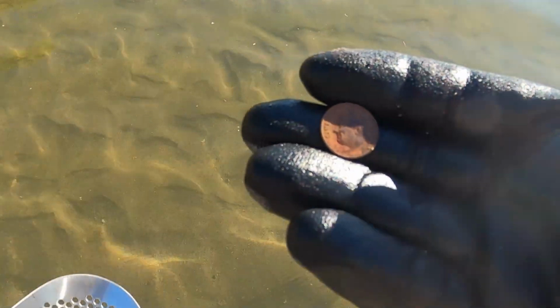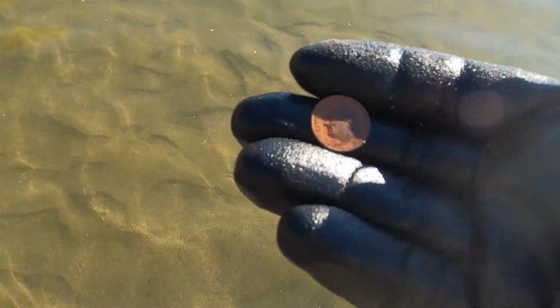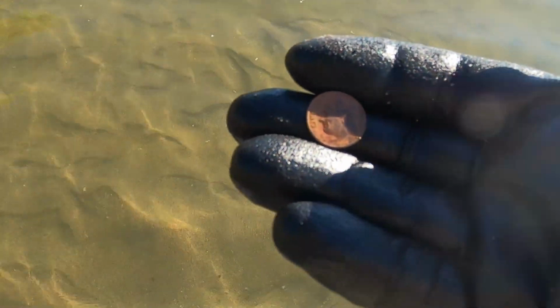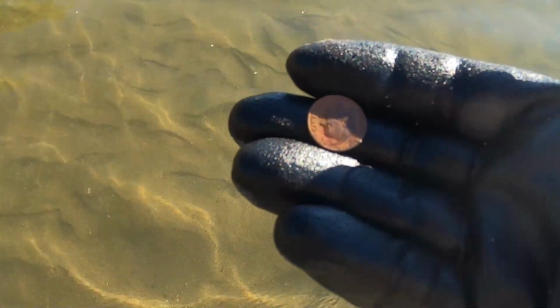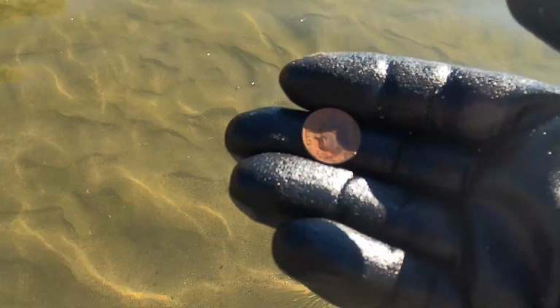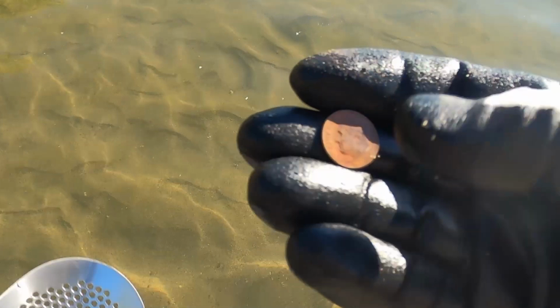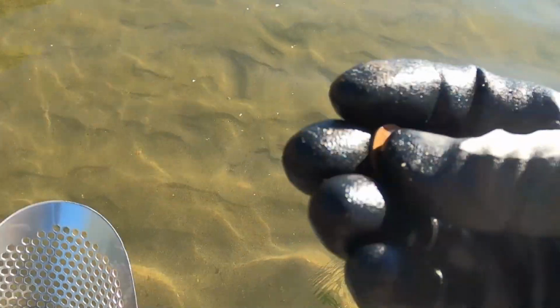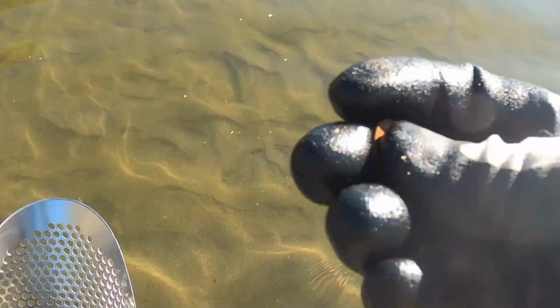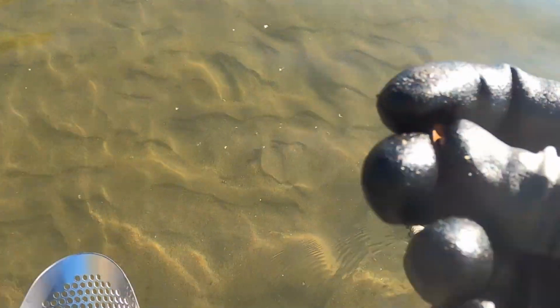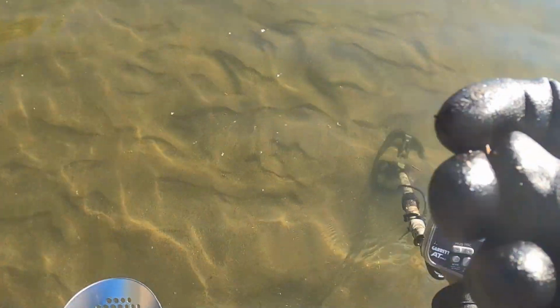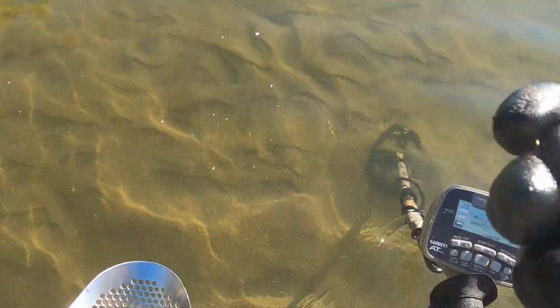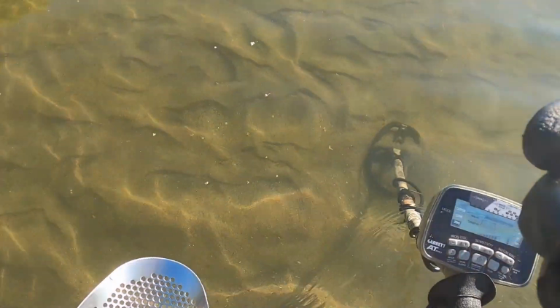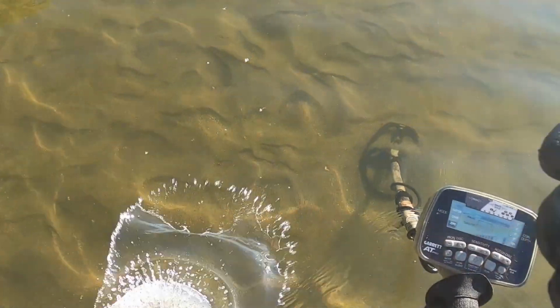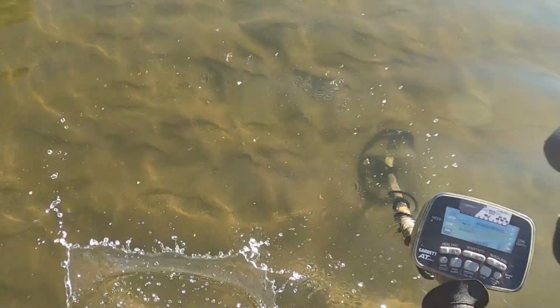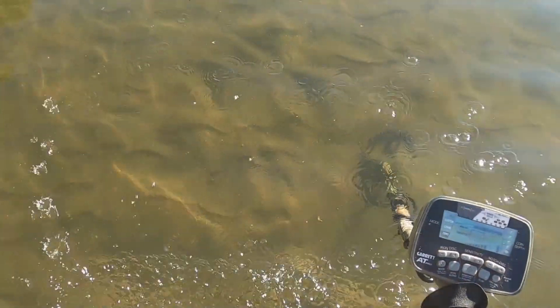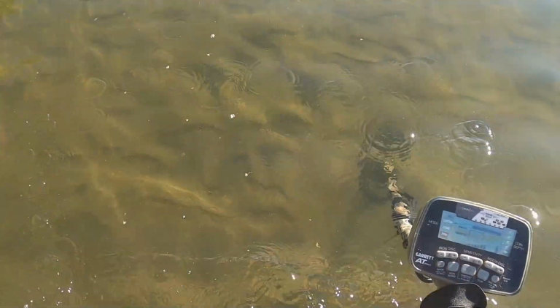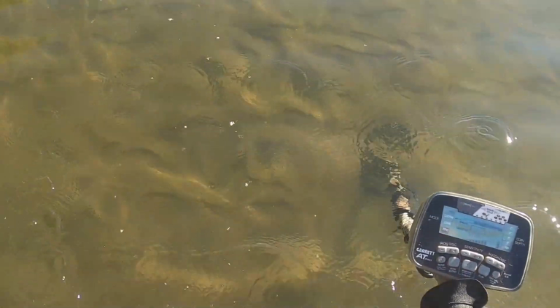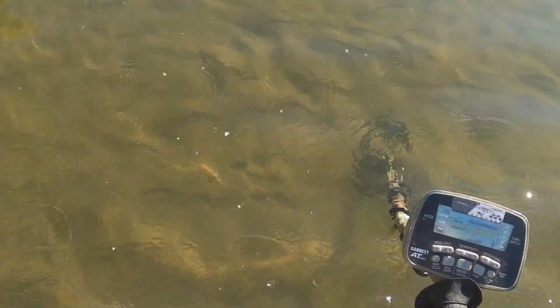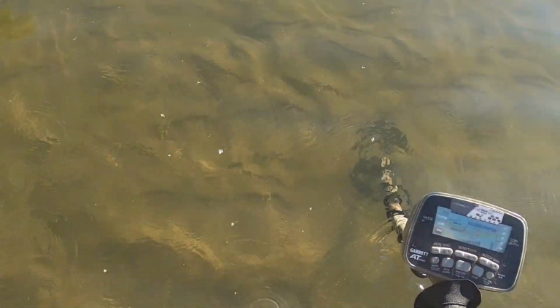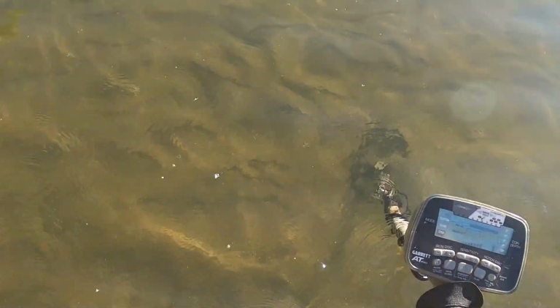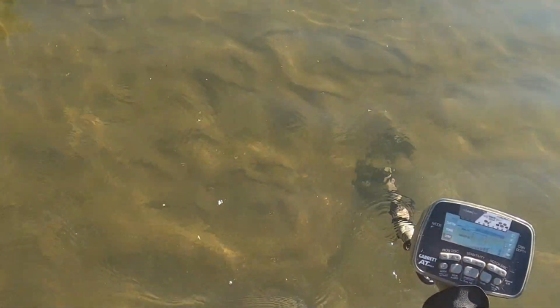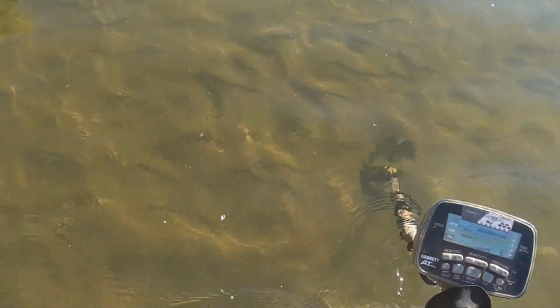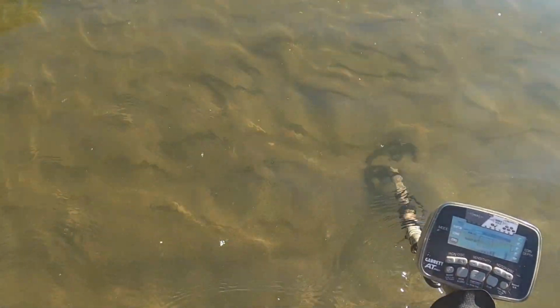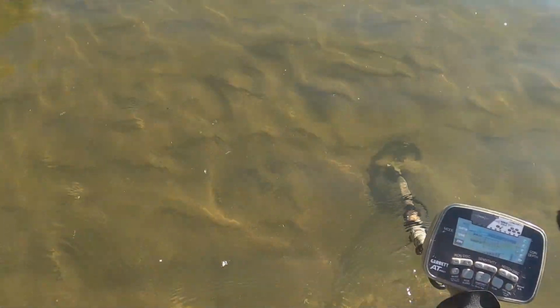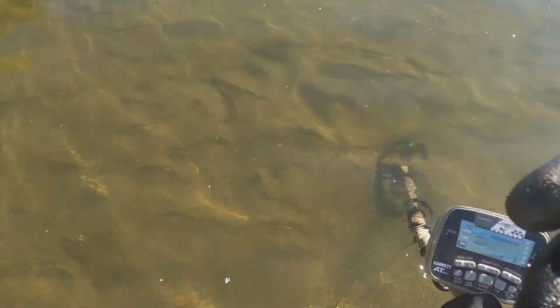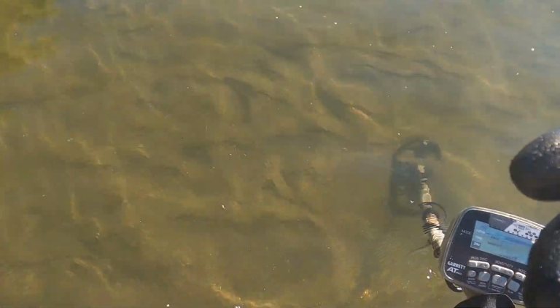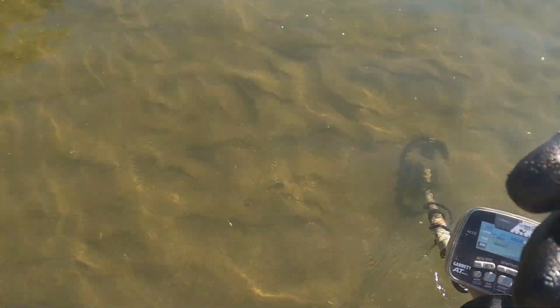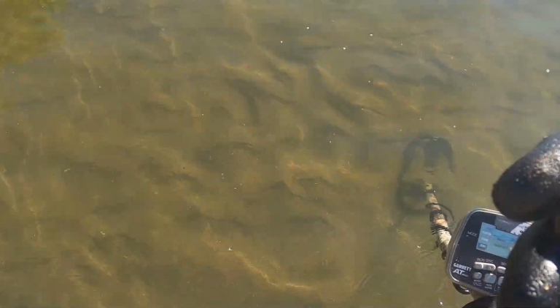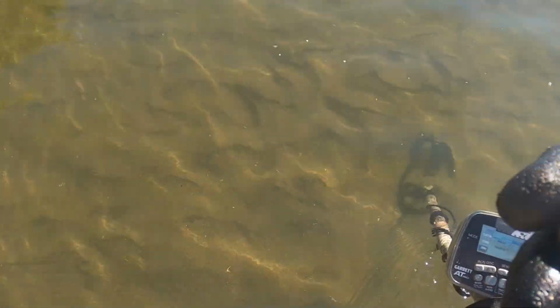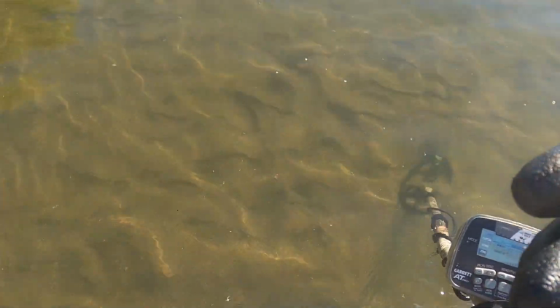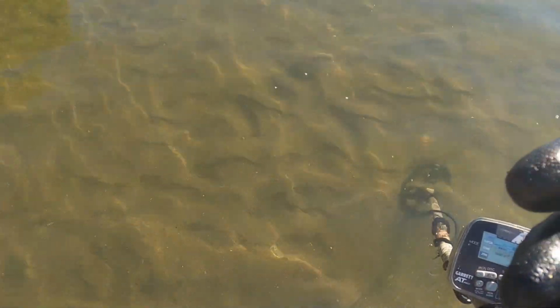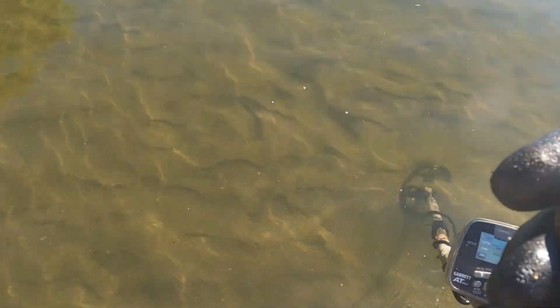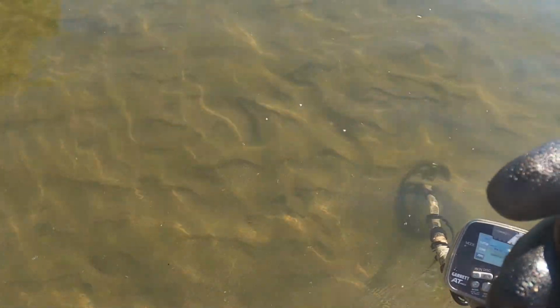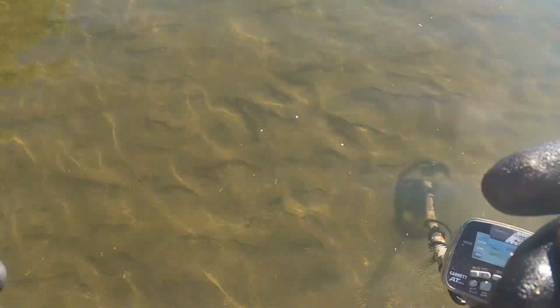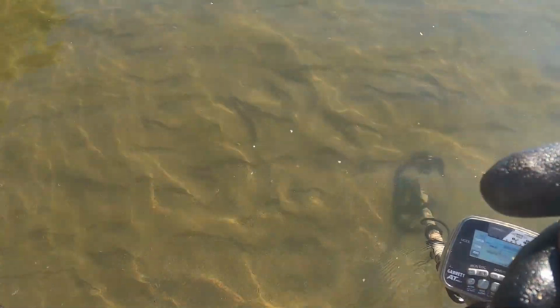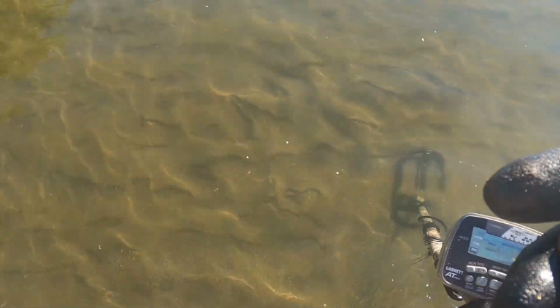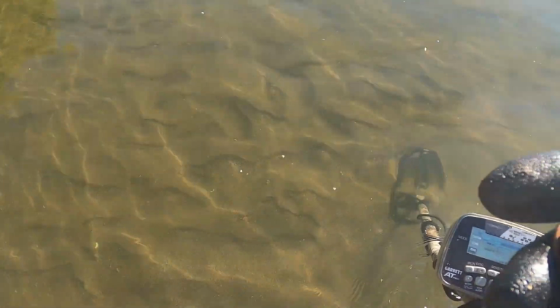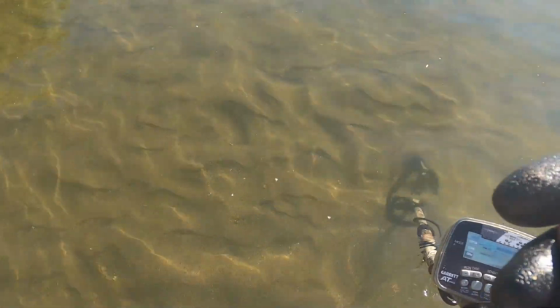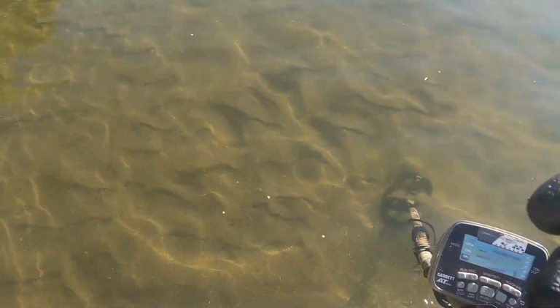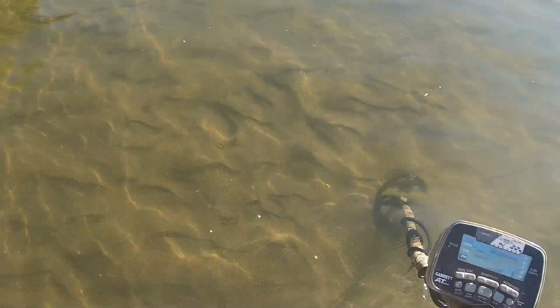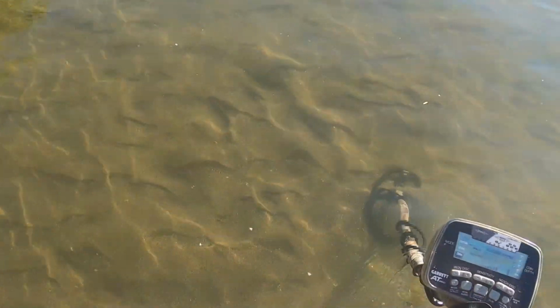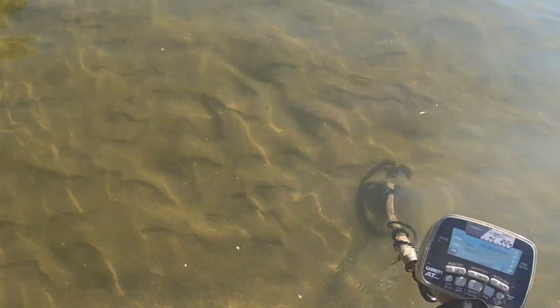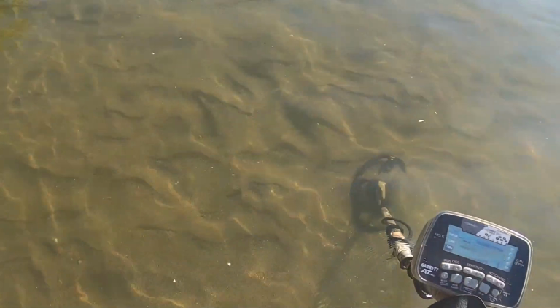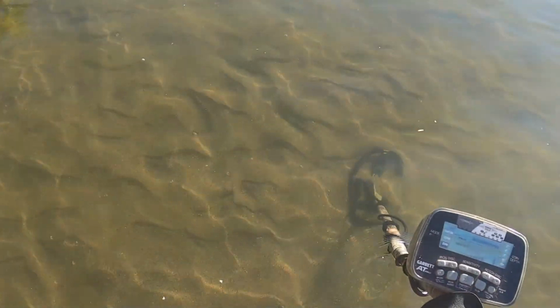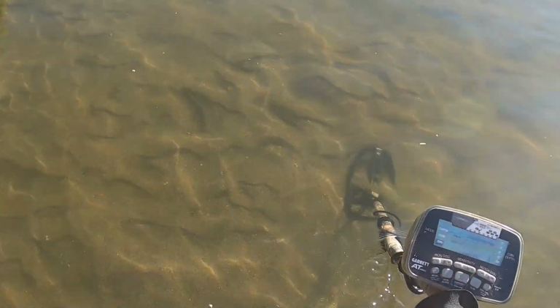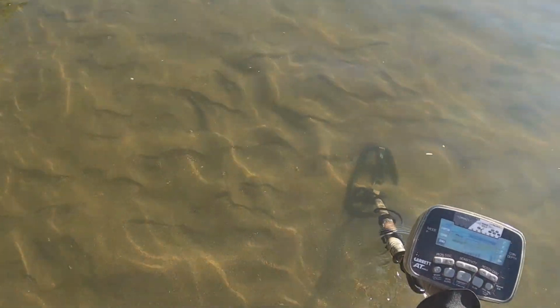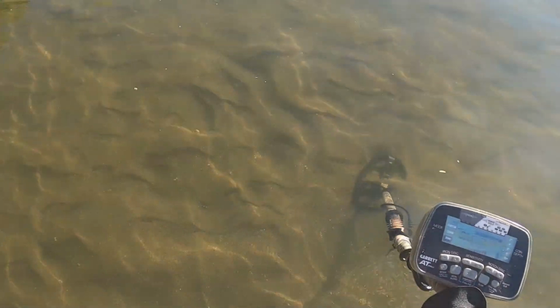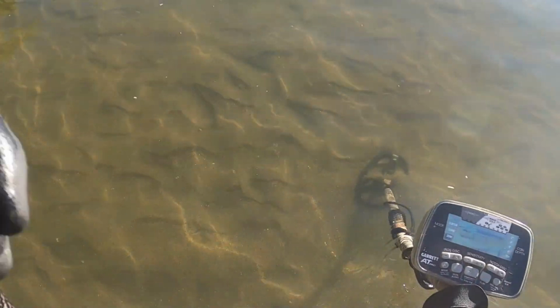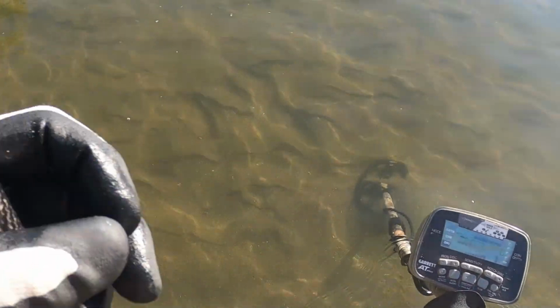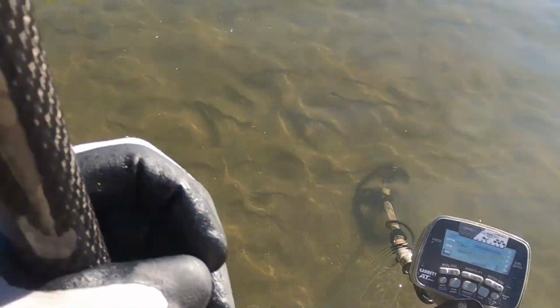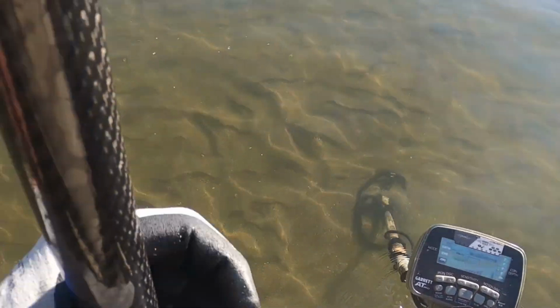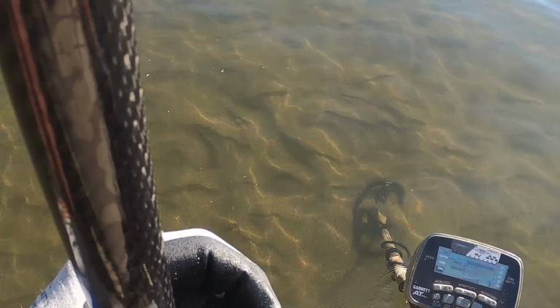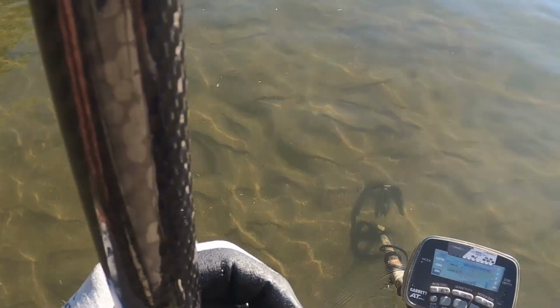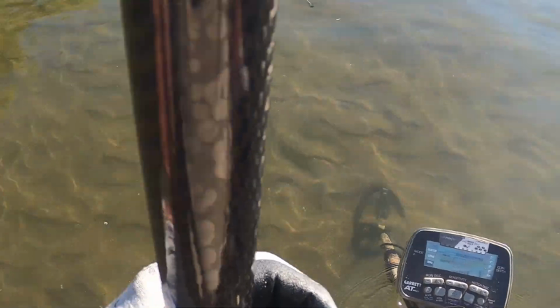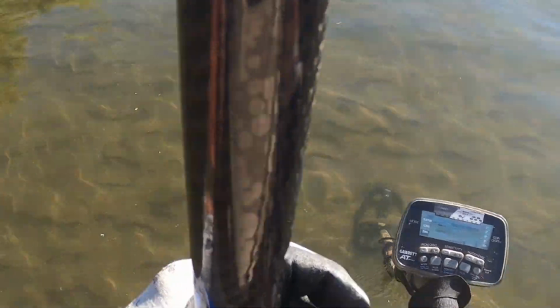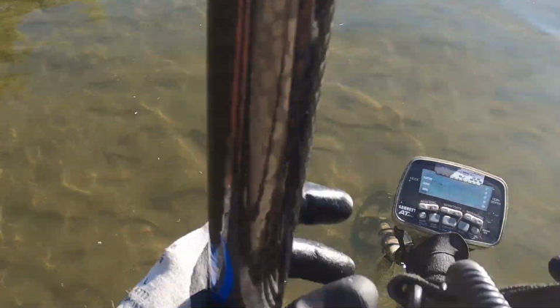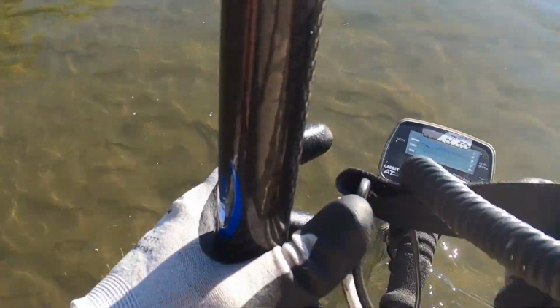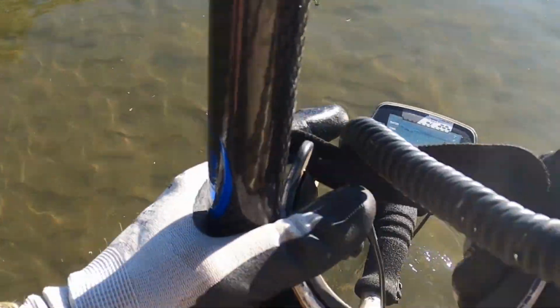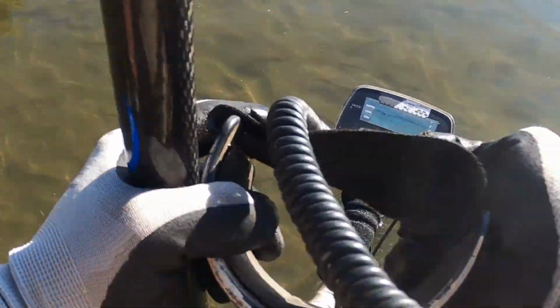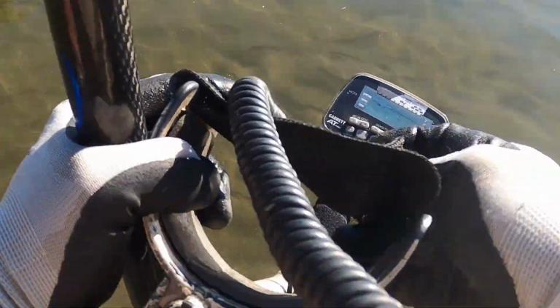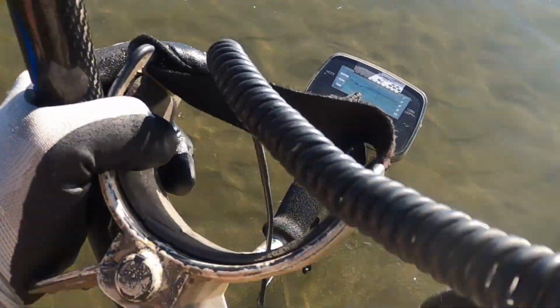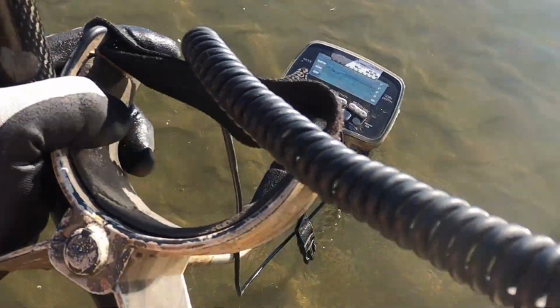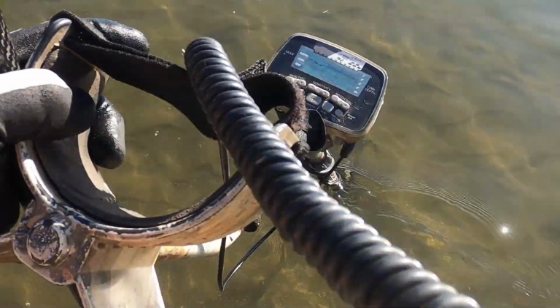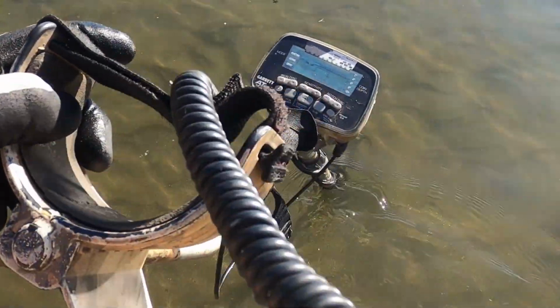Alright guys, if I don't get another decent signal between here and the dry sand, I'll see you guys at the roundup.